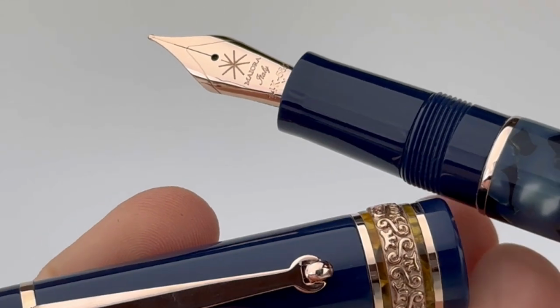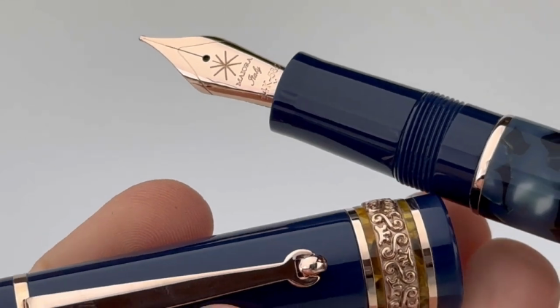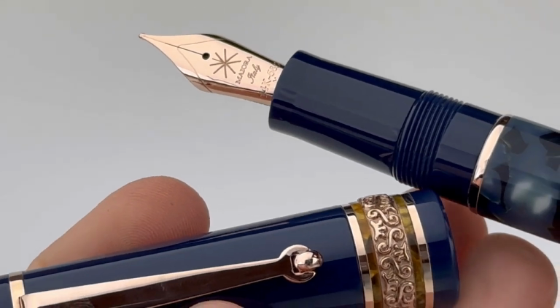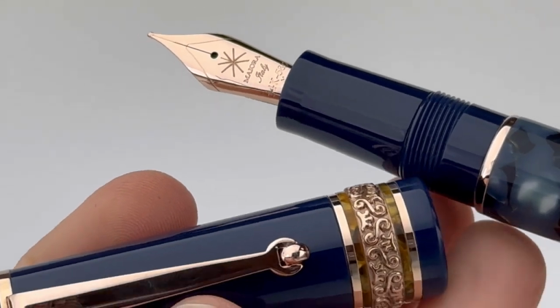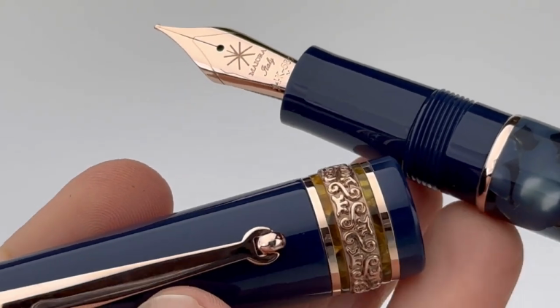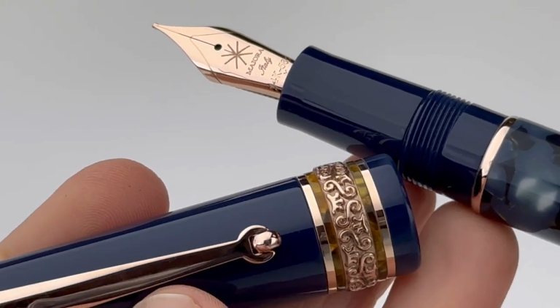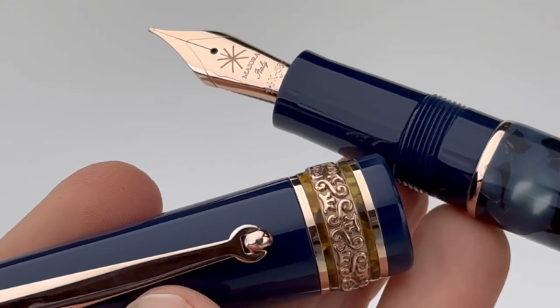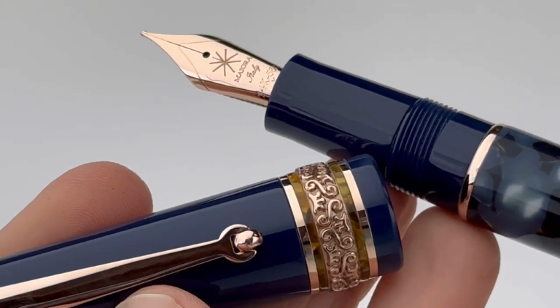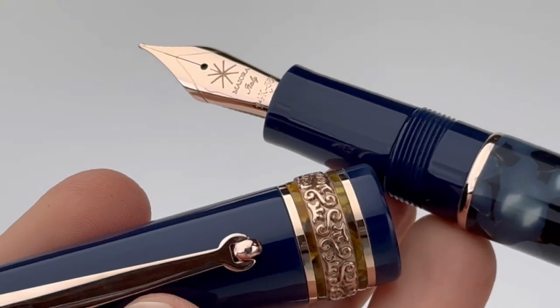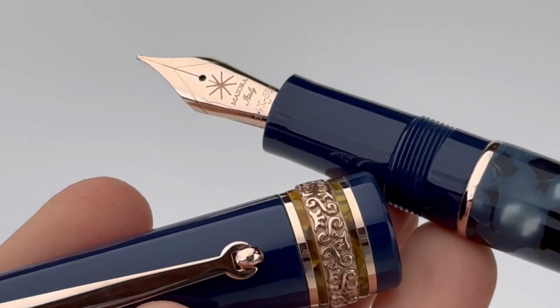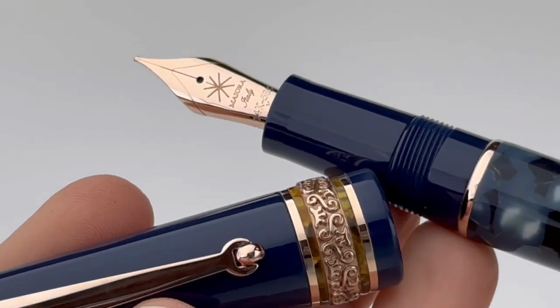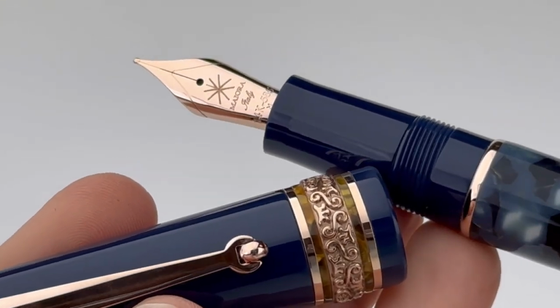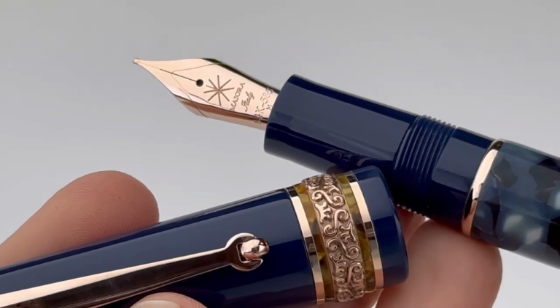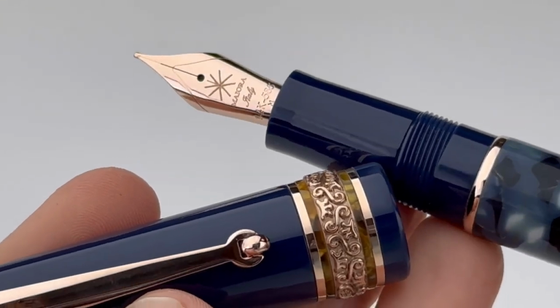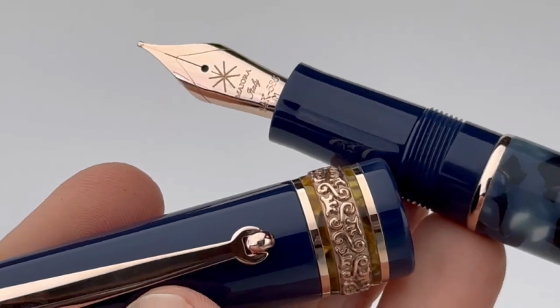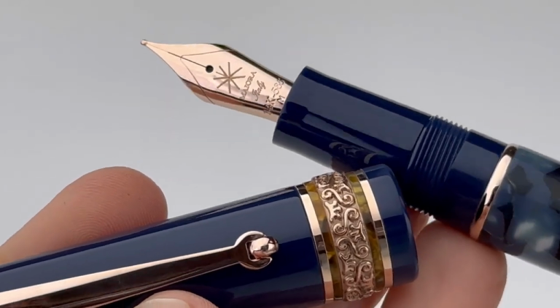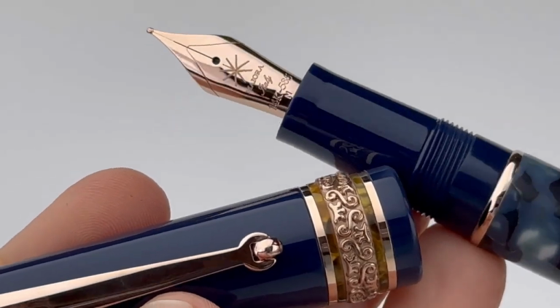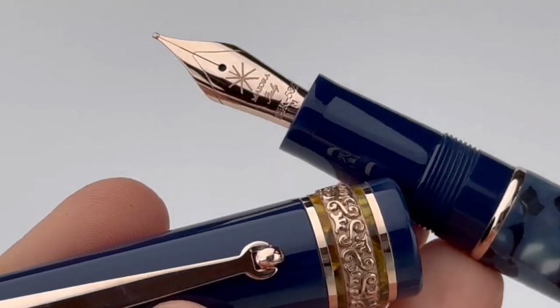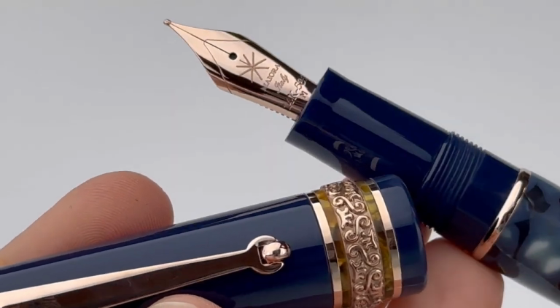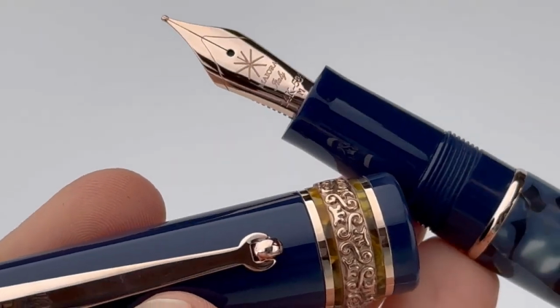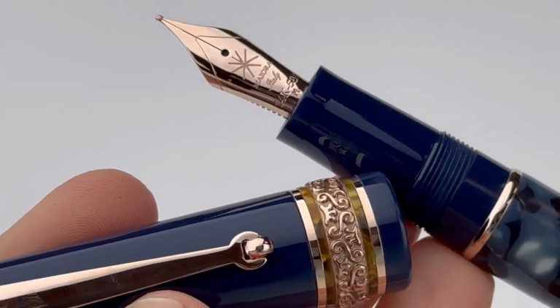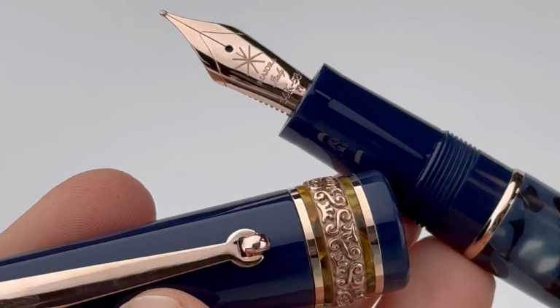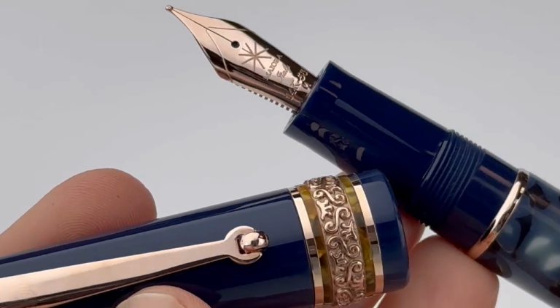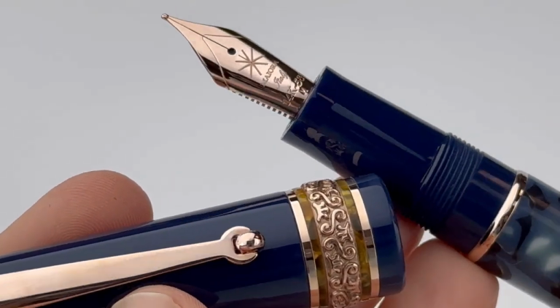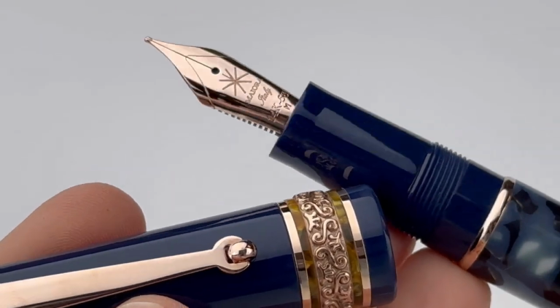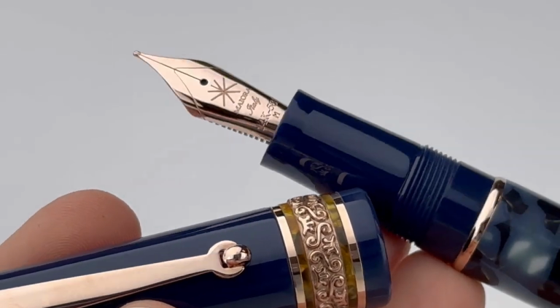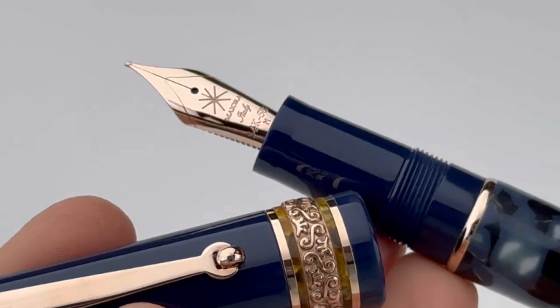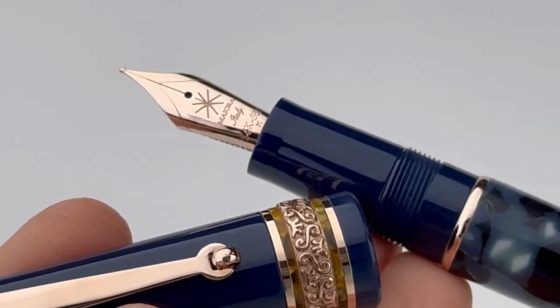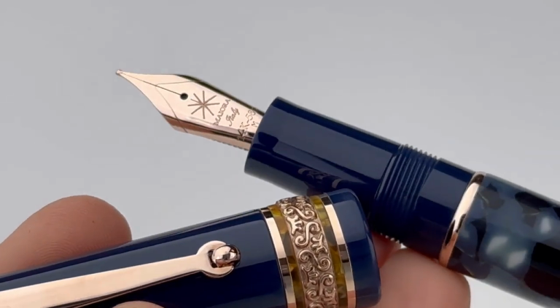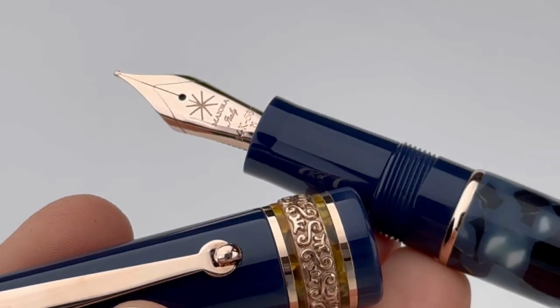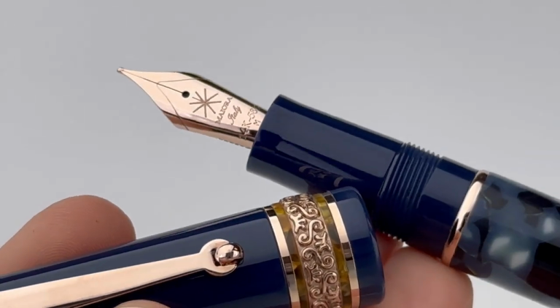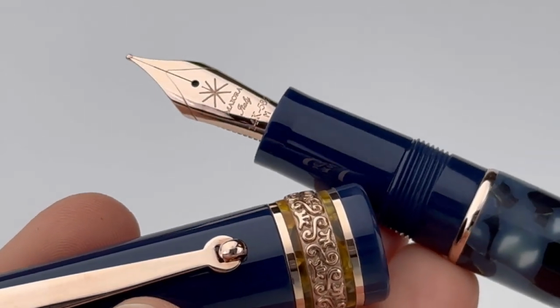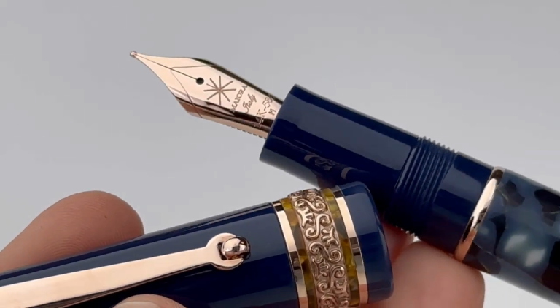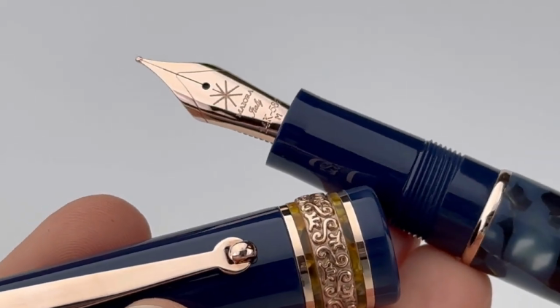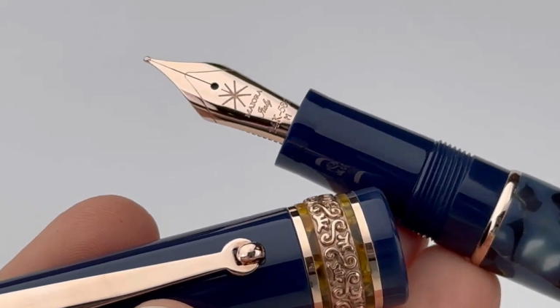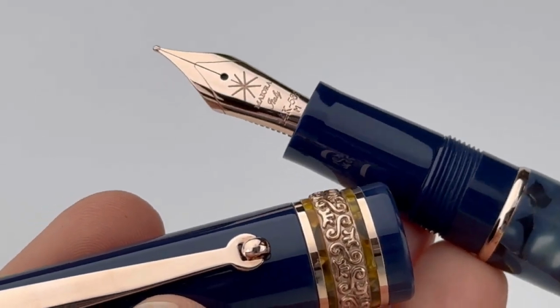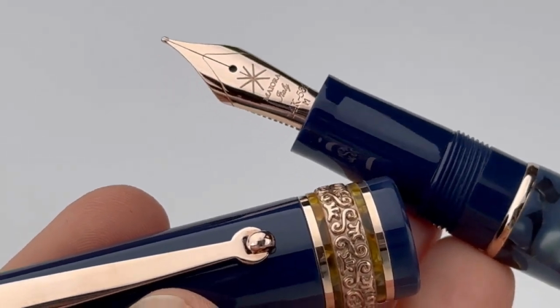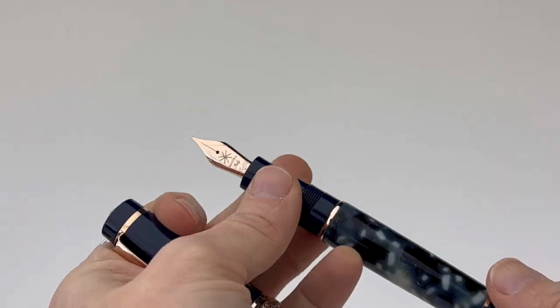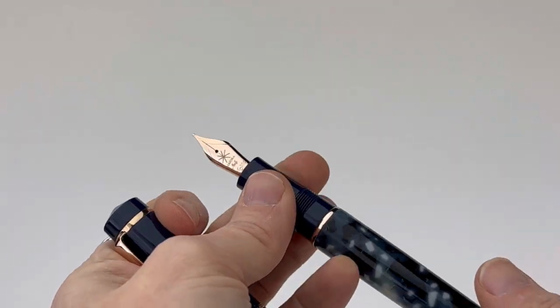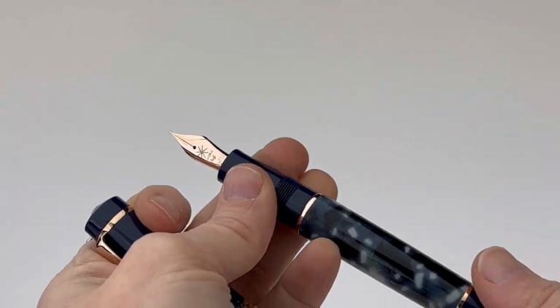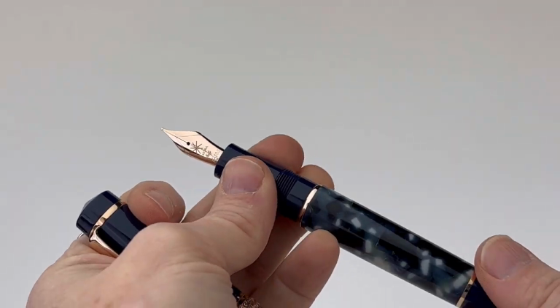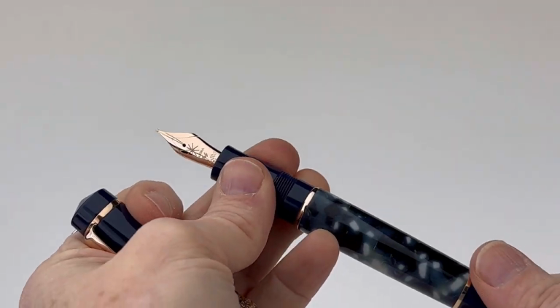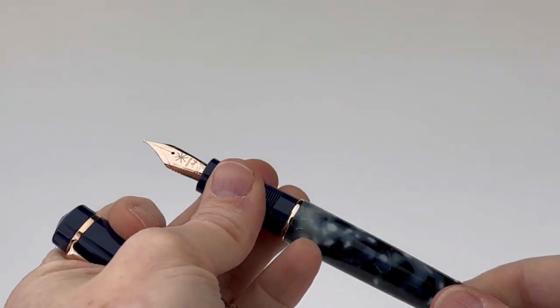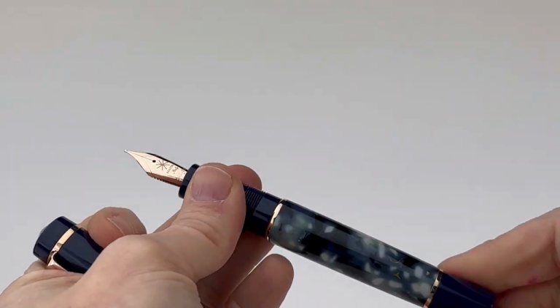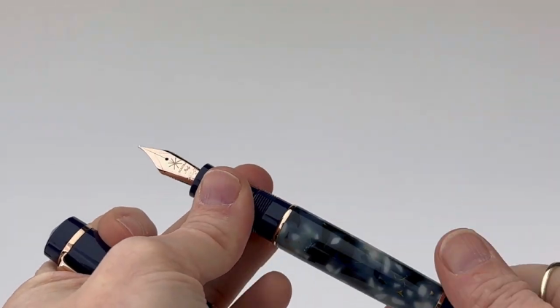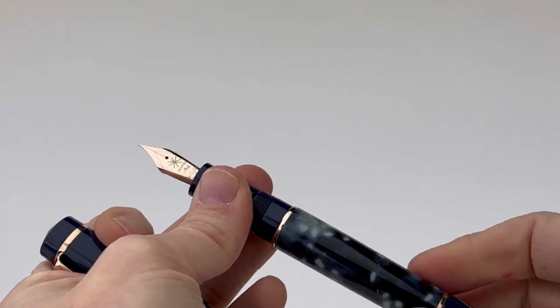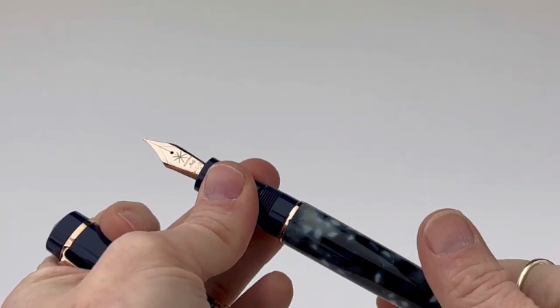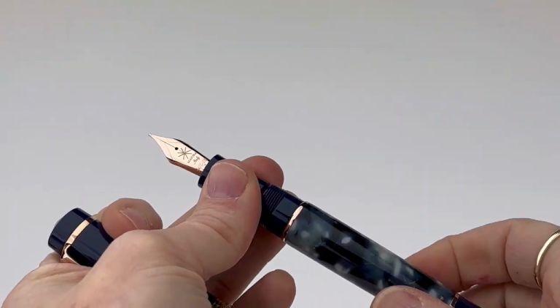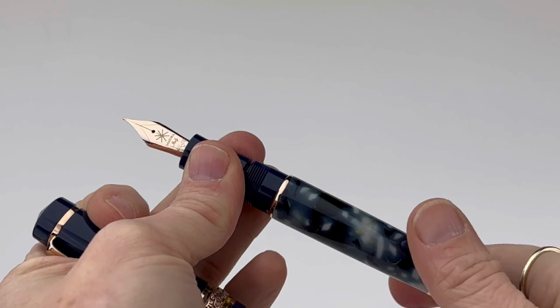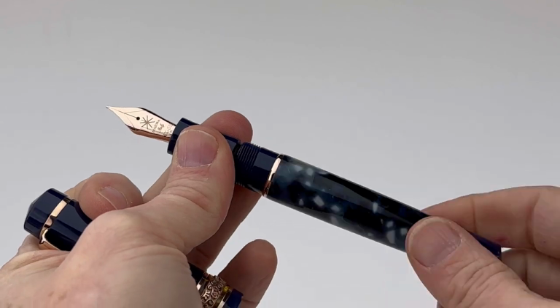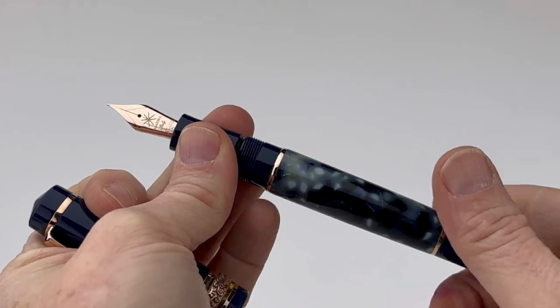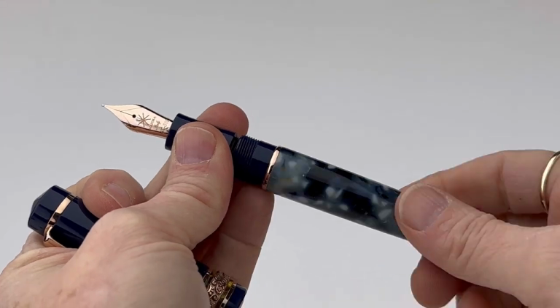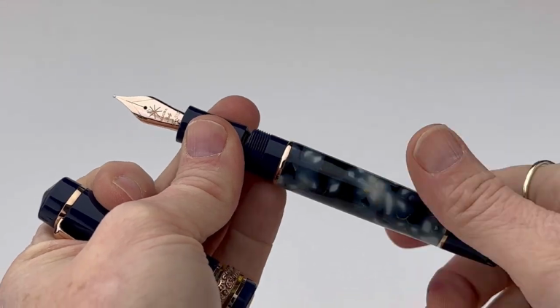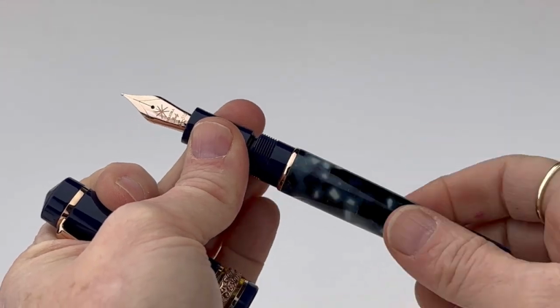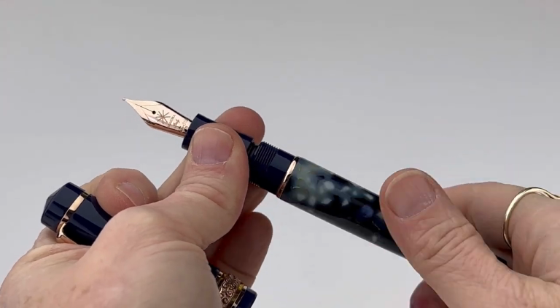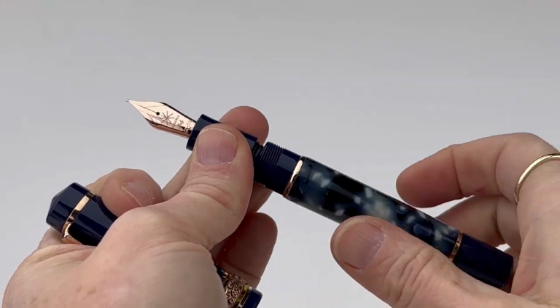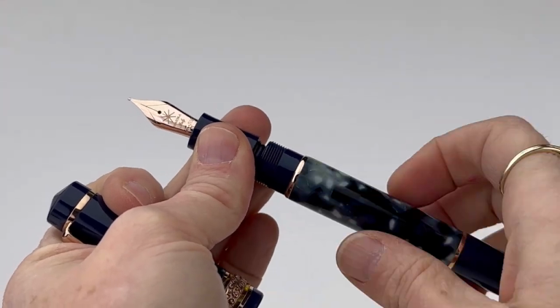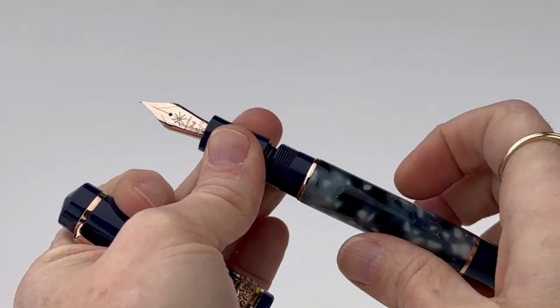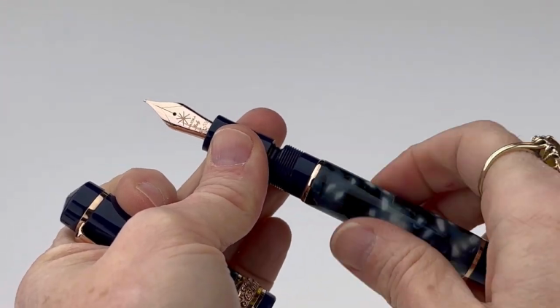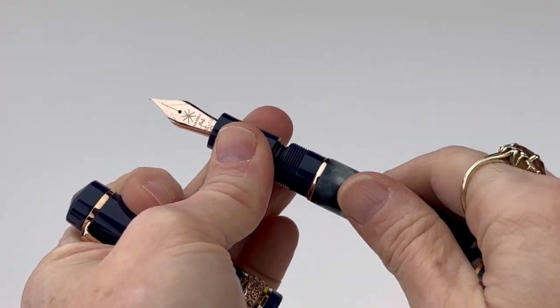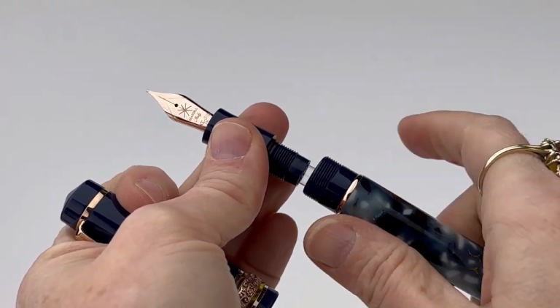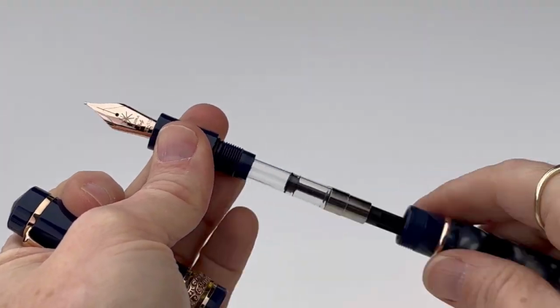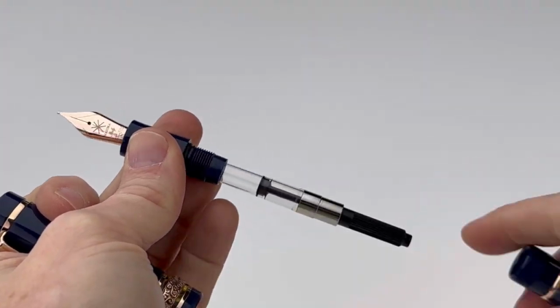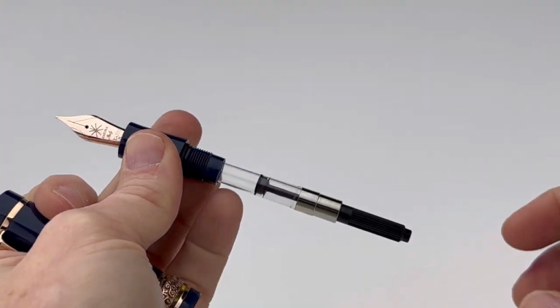Your 14 karat gold nib is rose gold plated to match that trim, and that is a number six size nib.